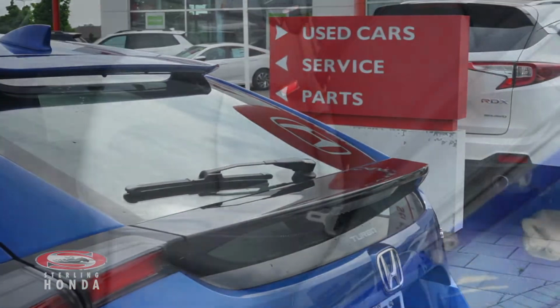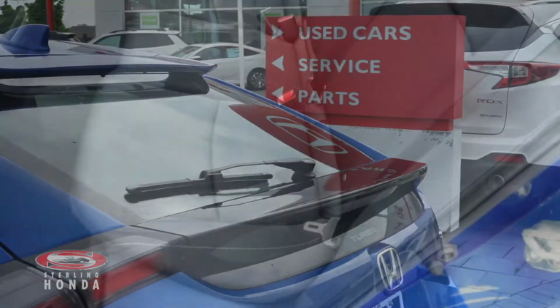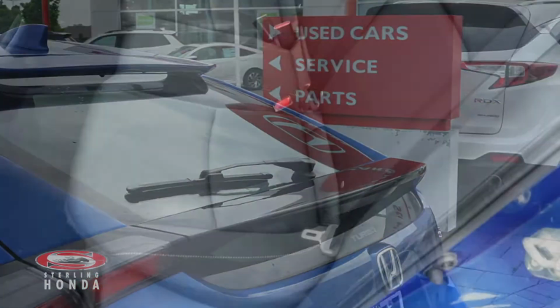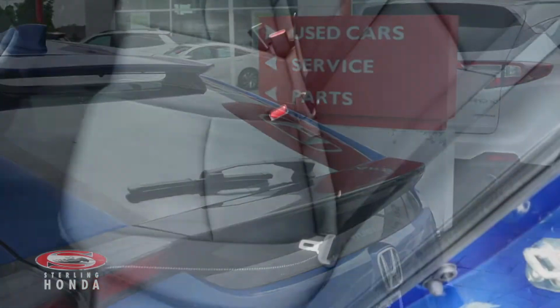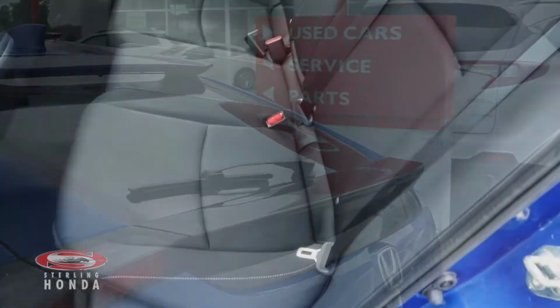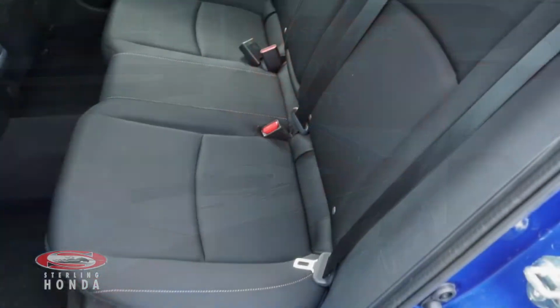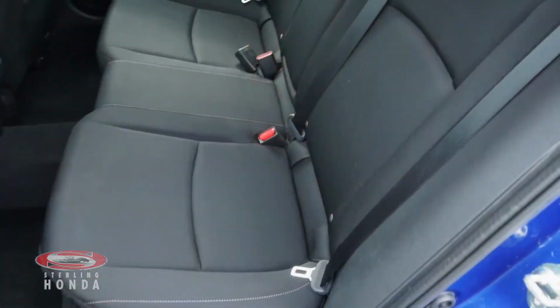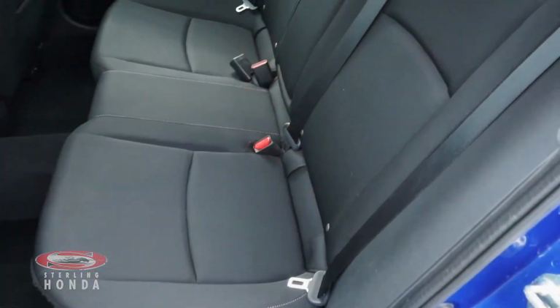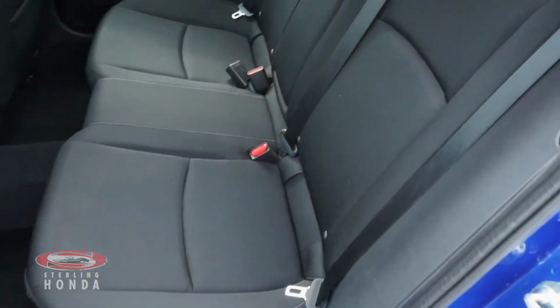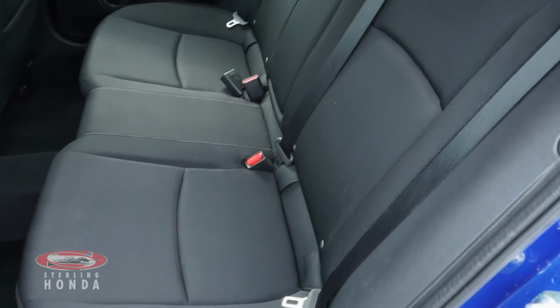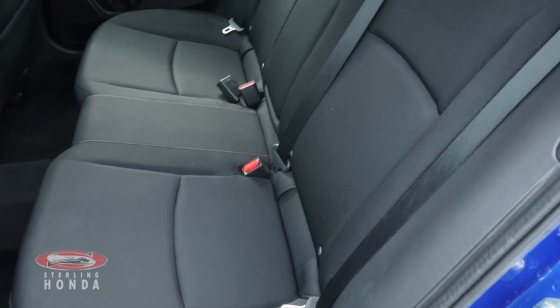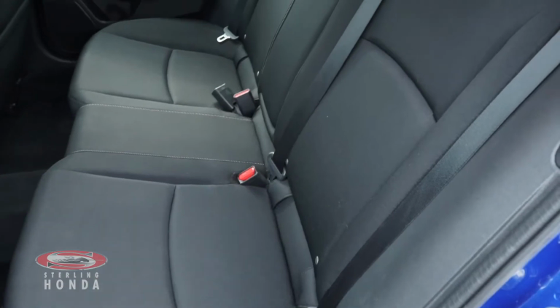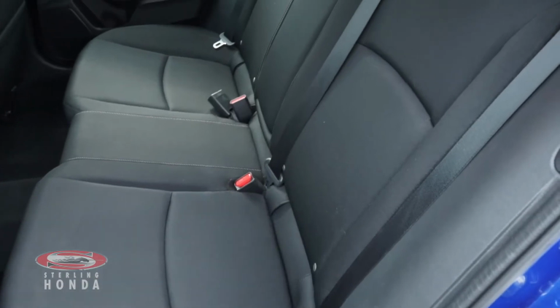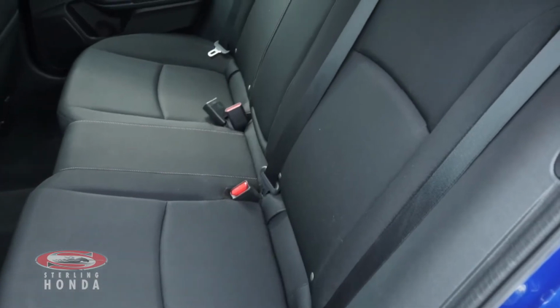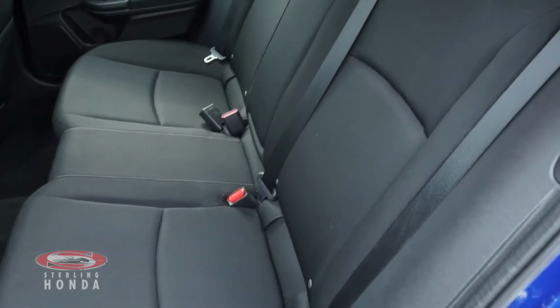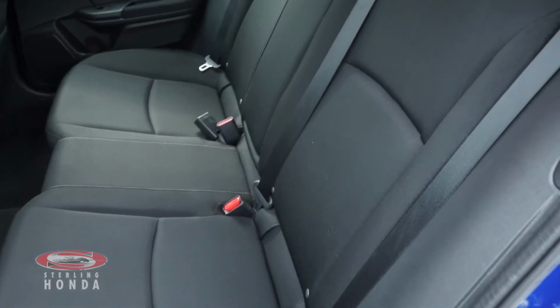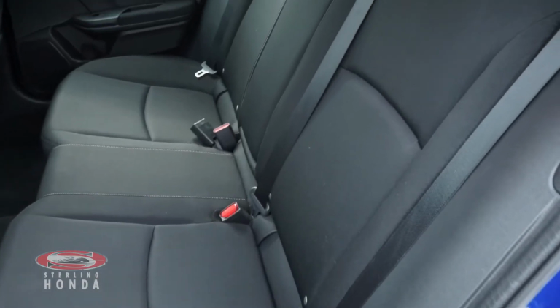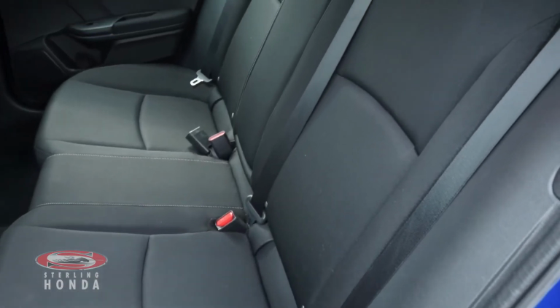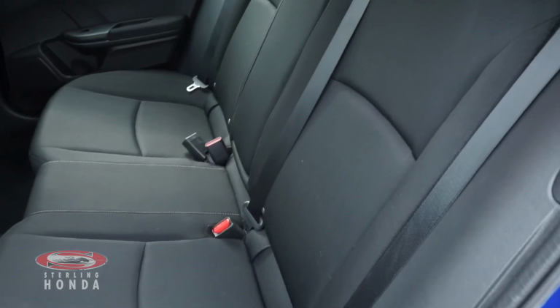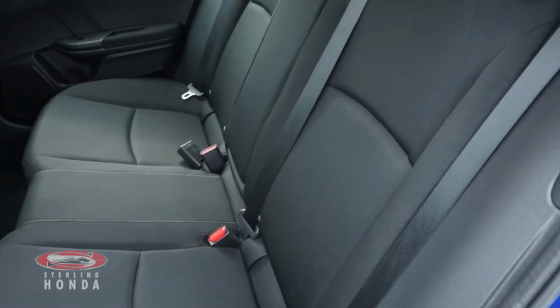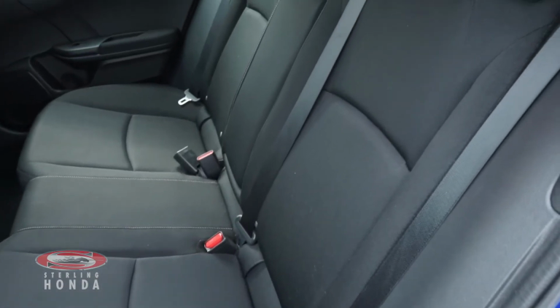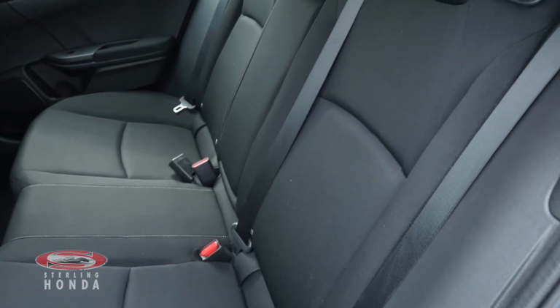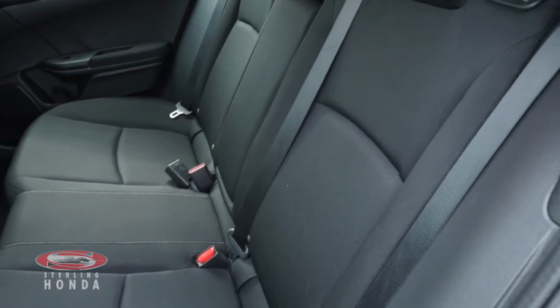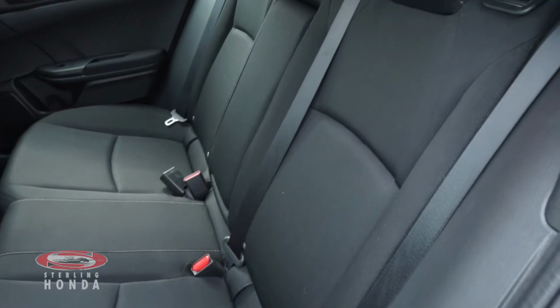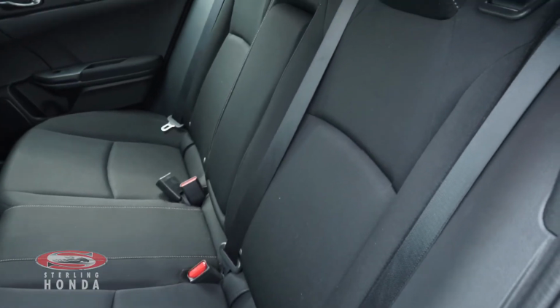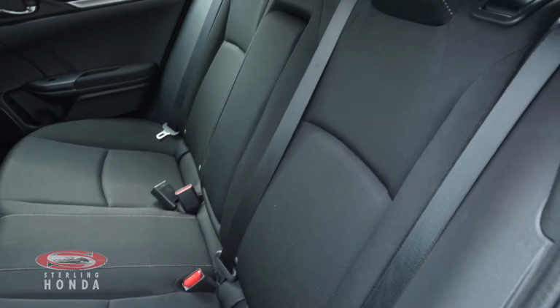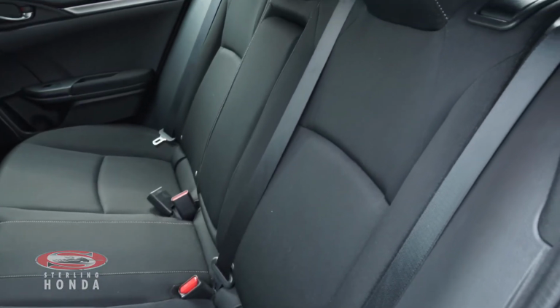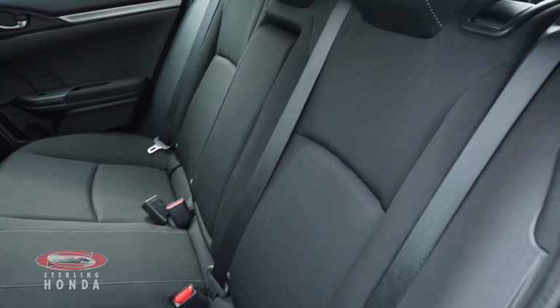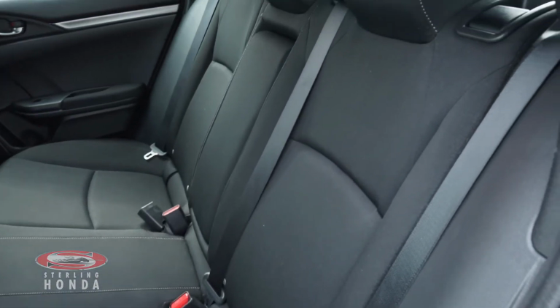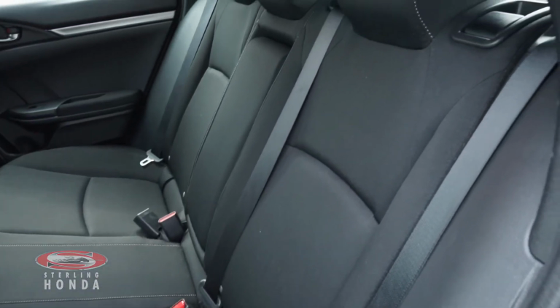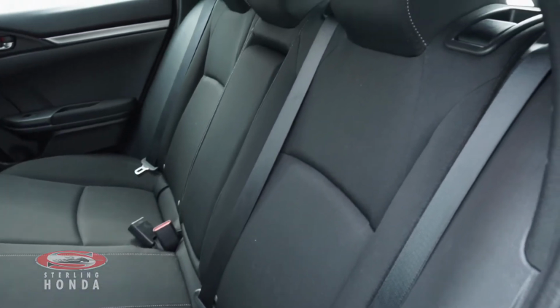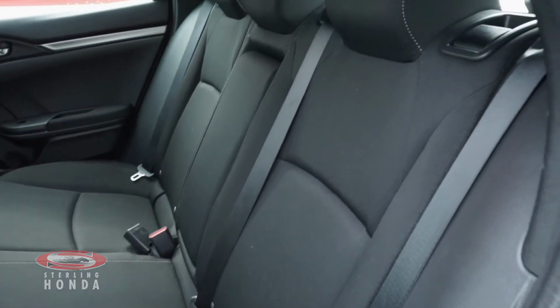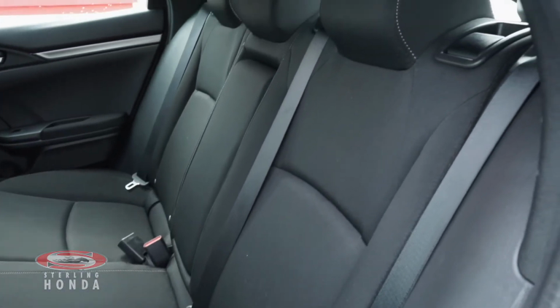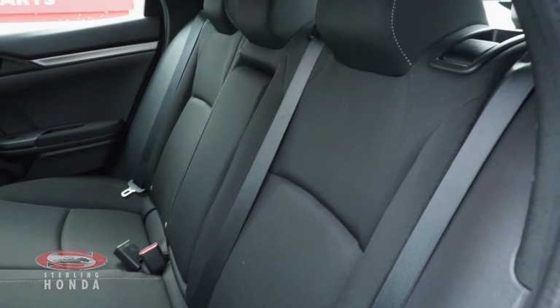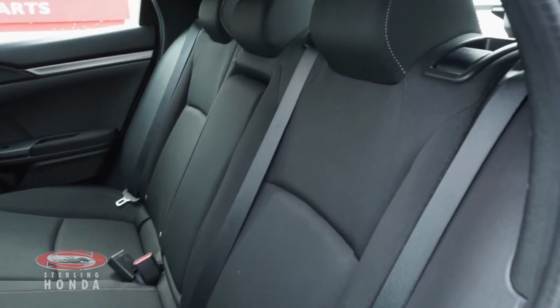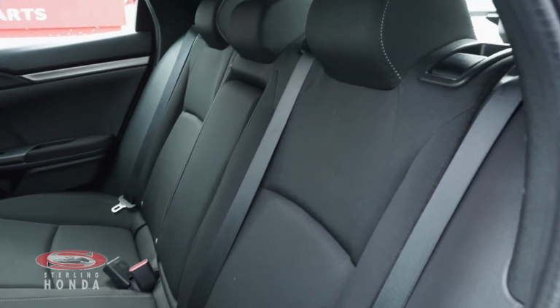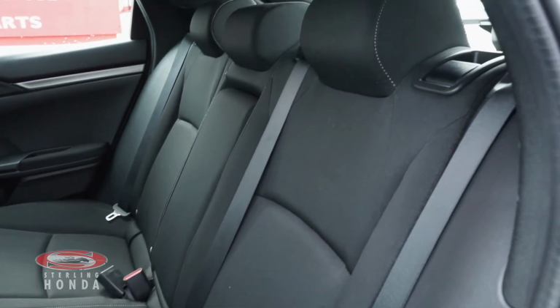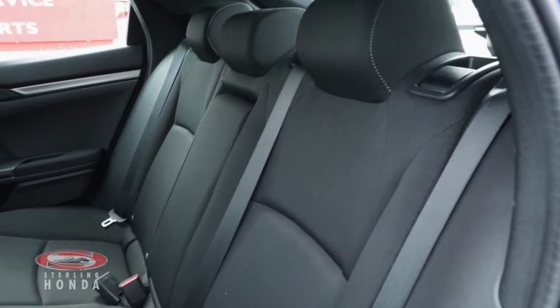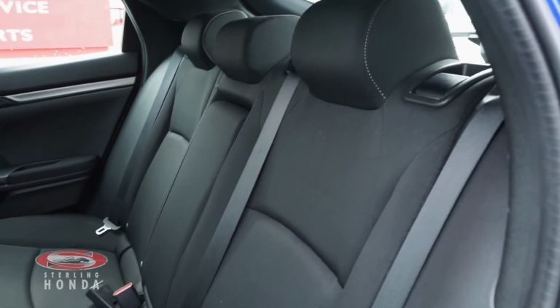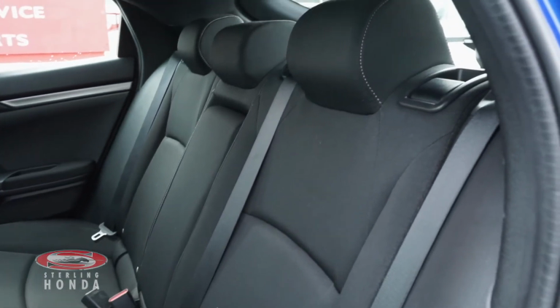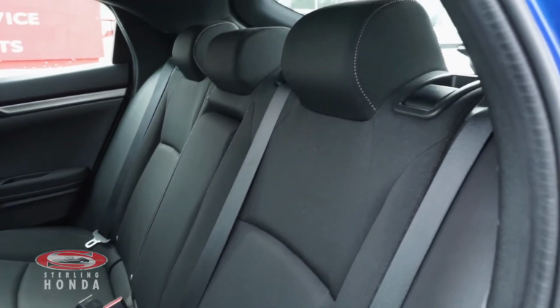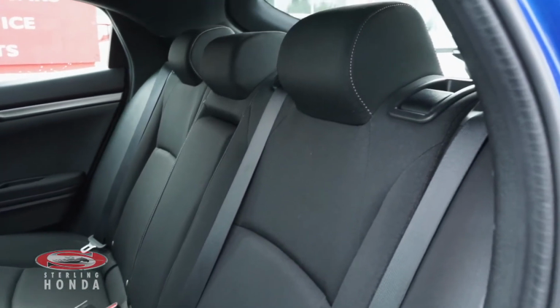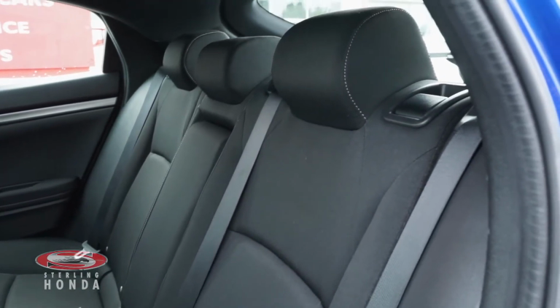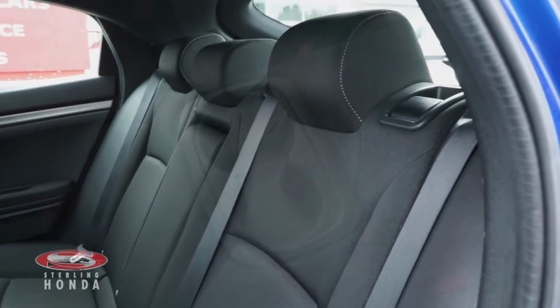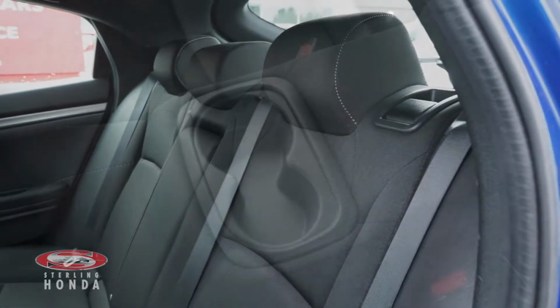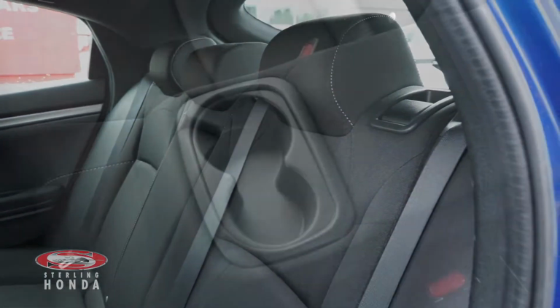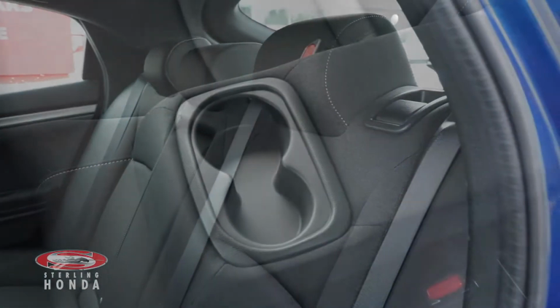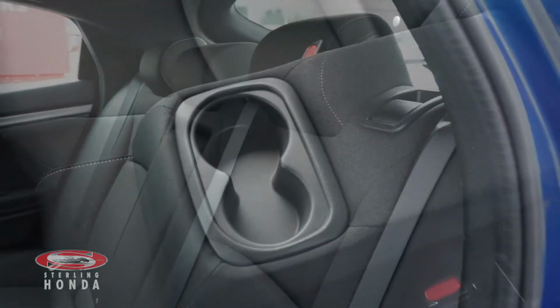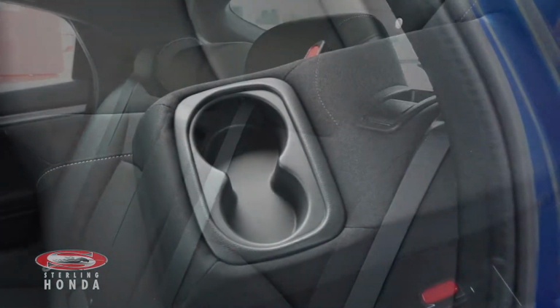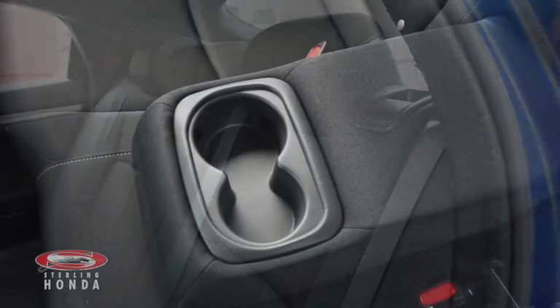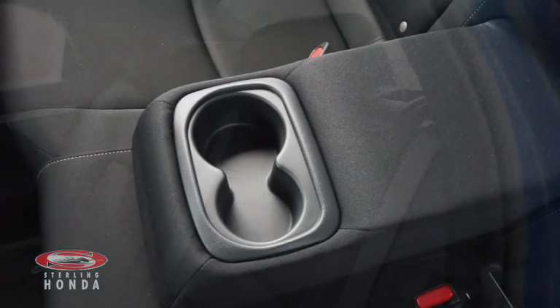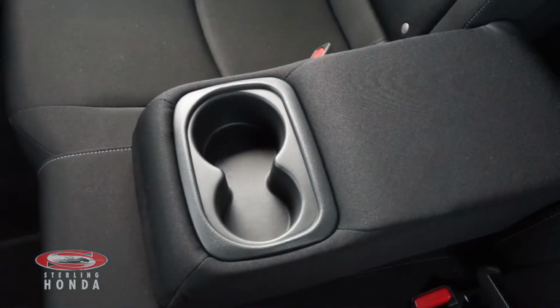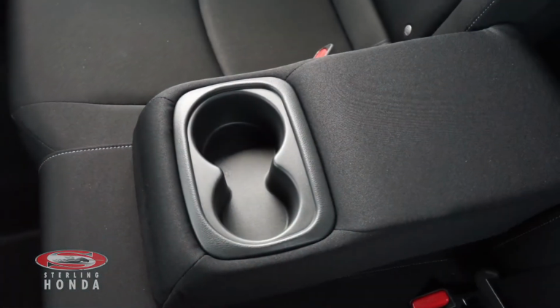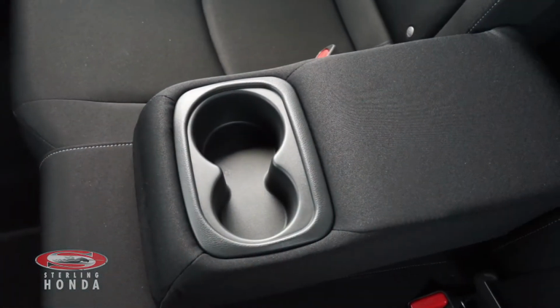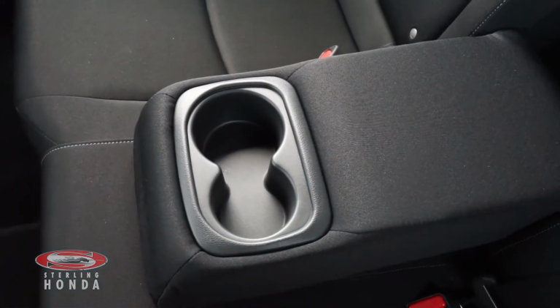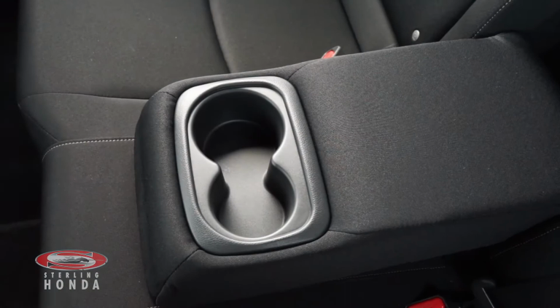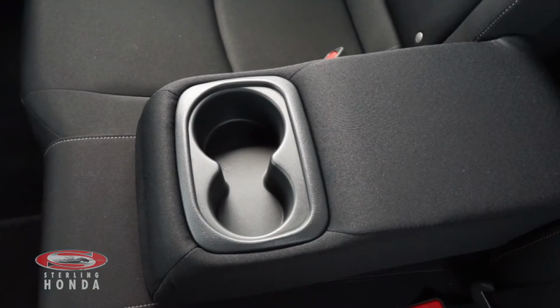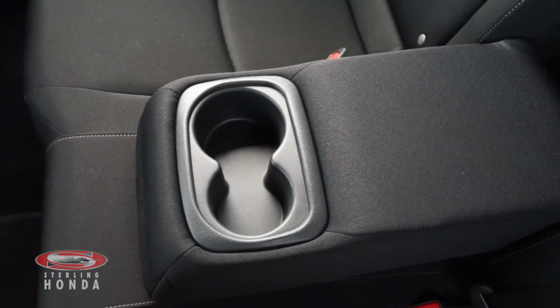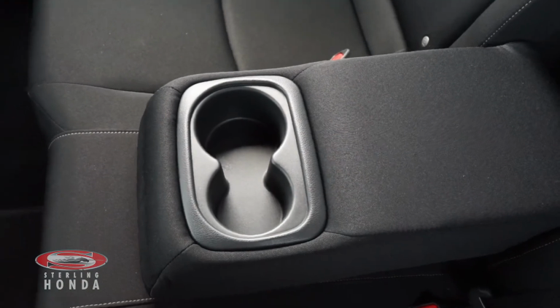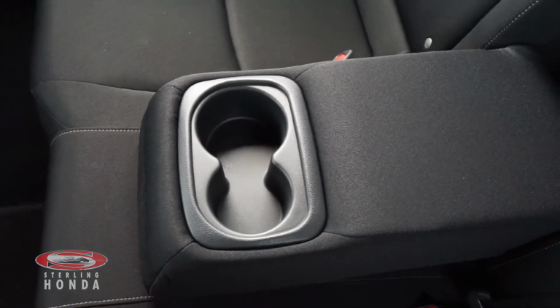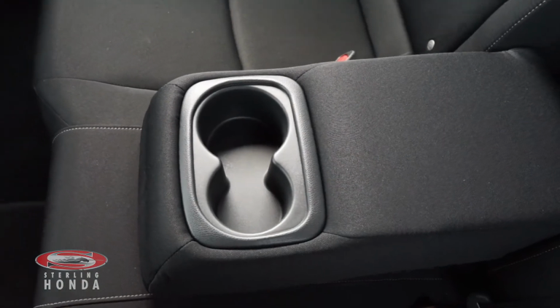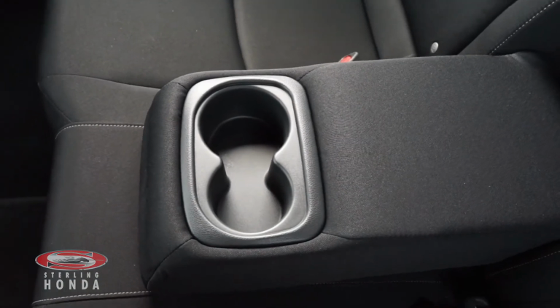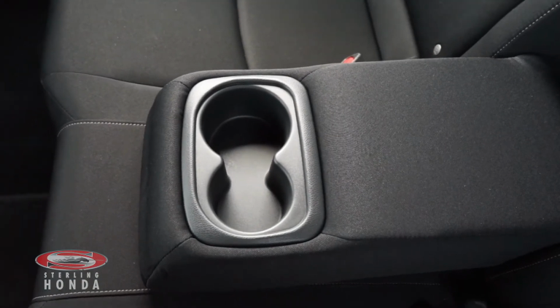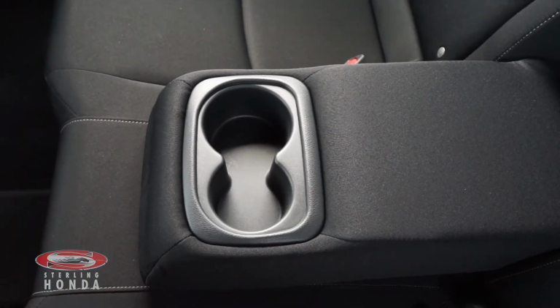Moving into the back cabin, you can see the black cloth bench seat which has been kept in great condition, along with a pull-down center console for your passengers.